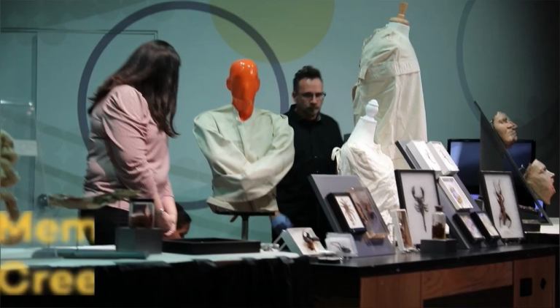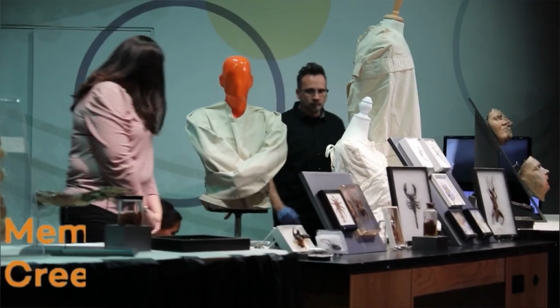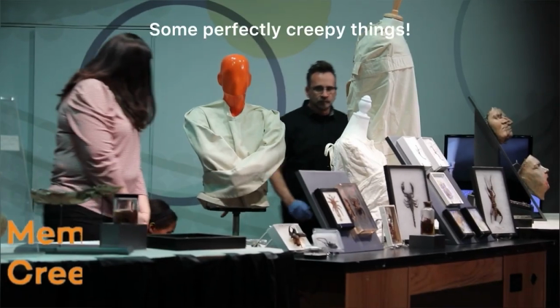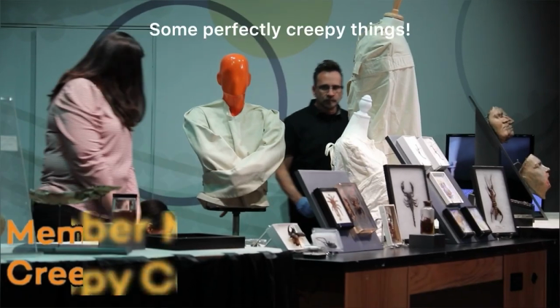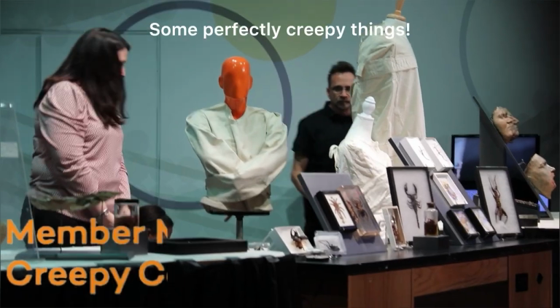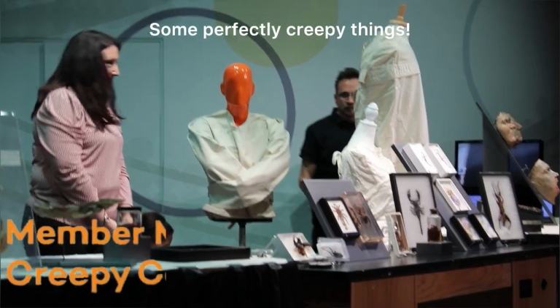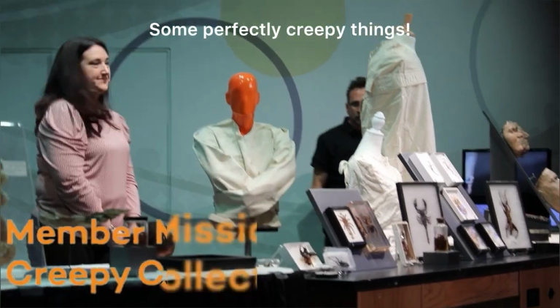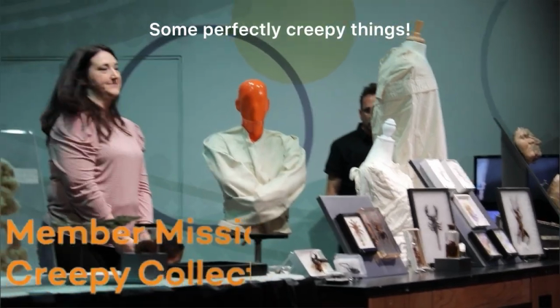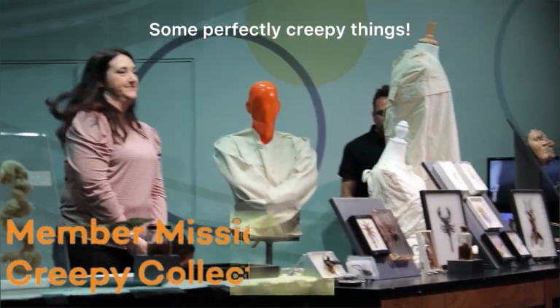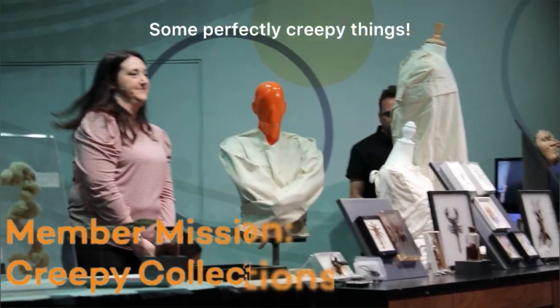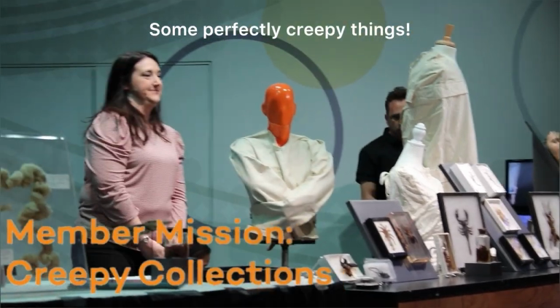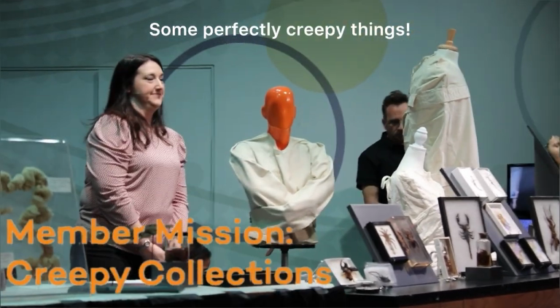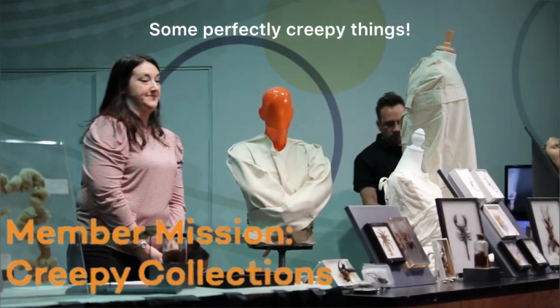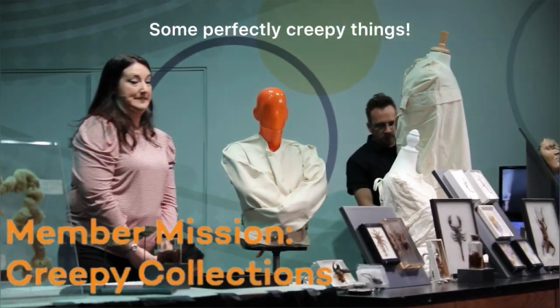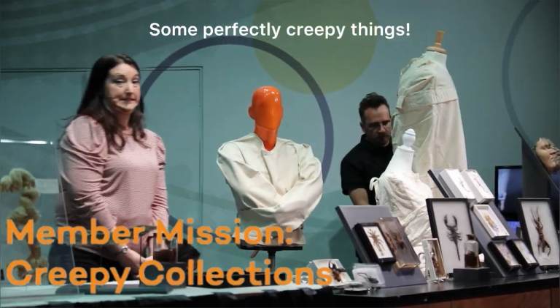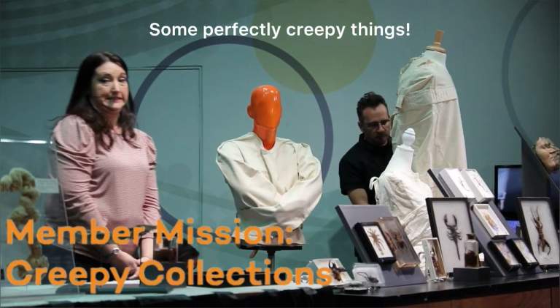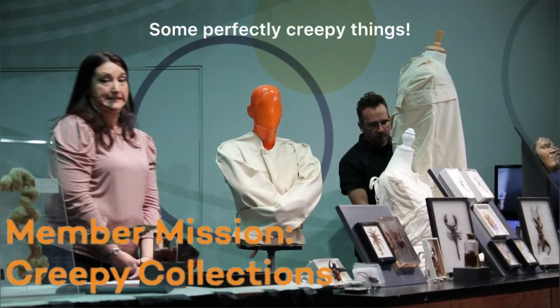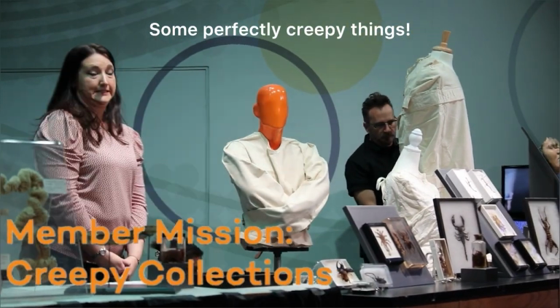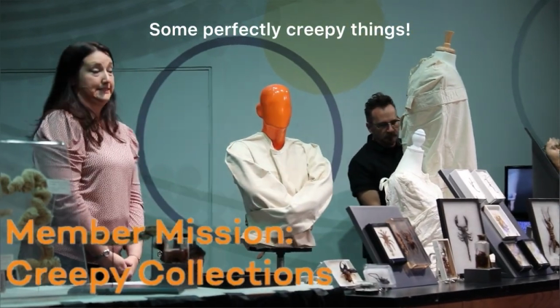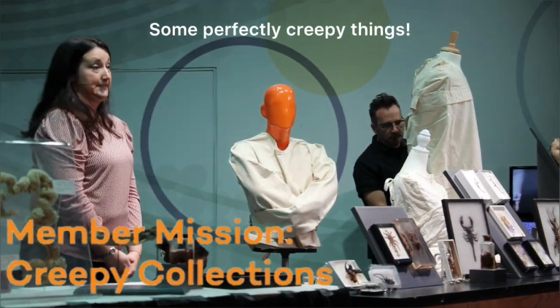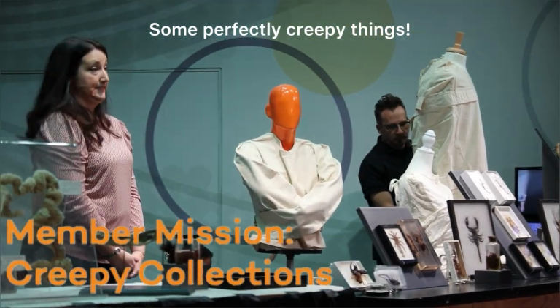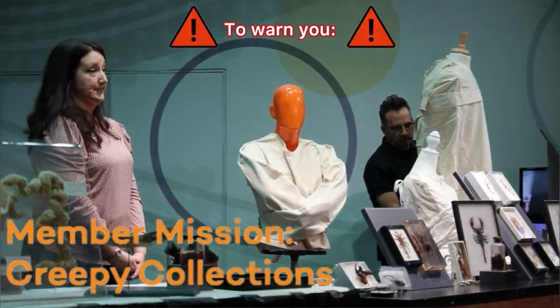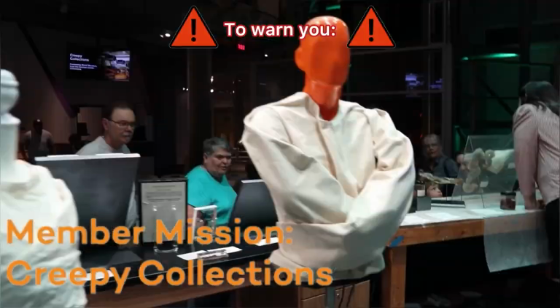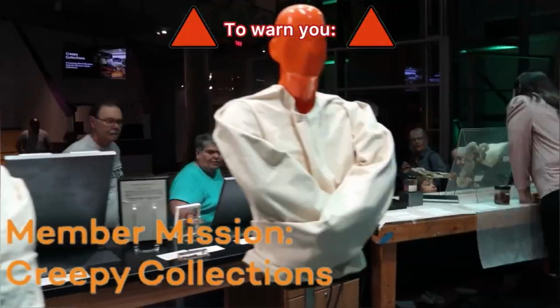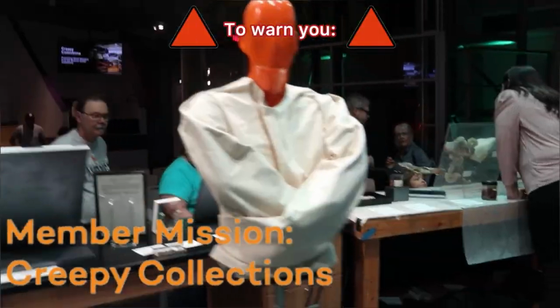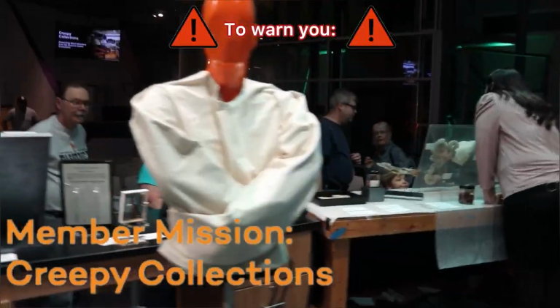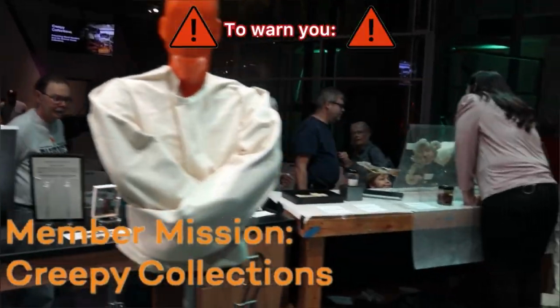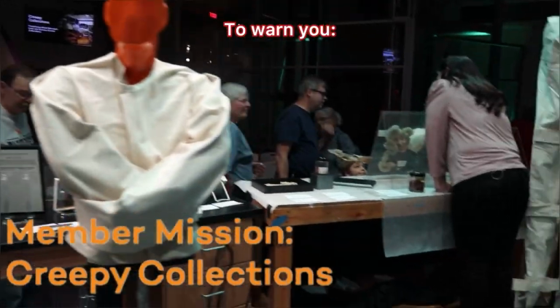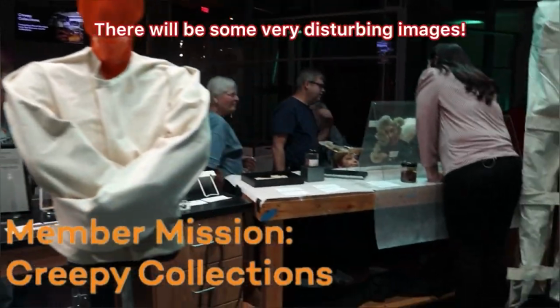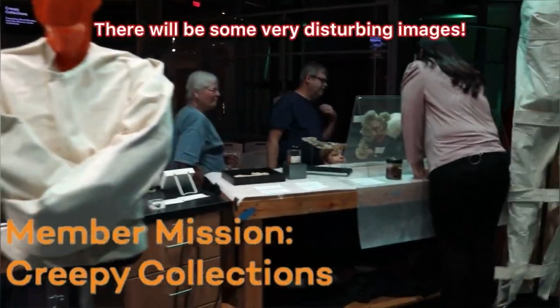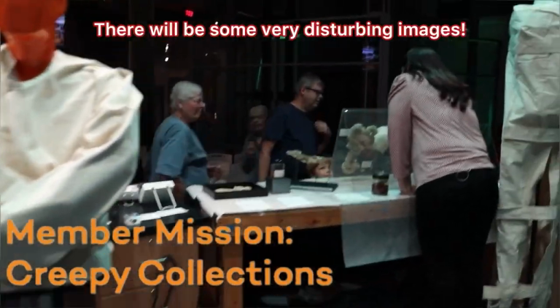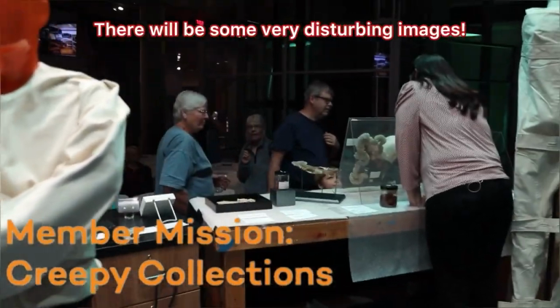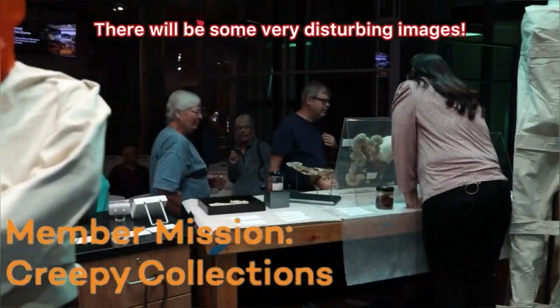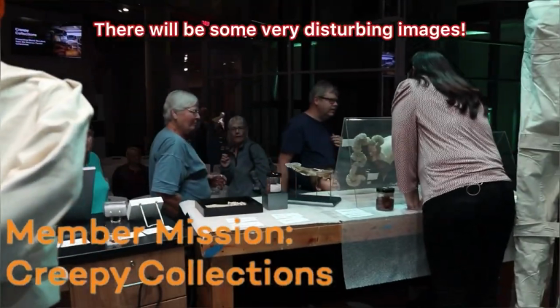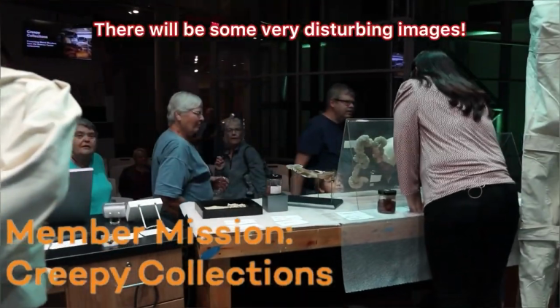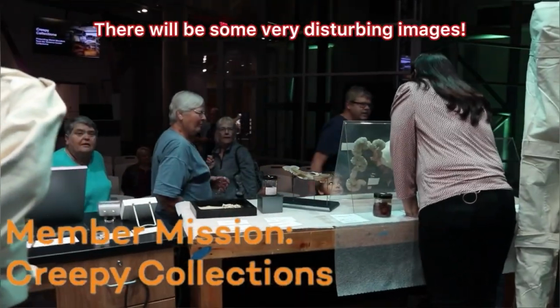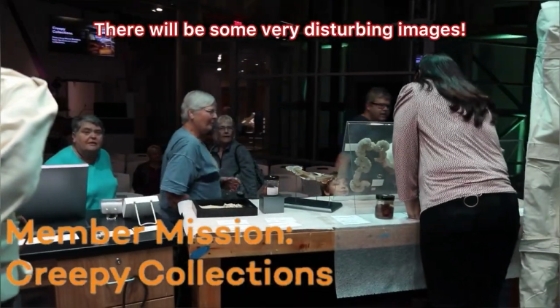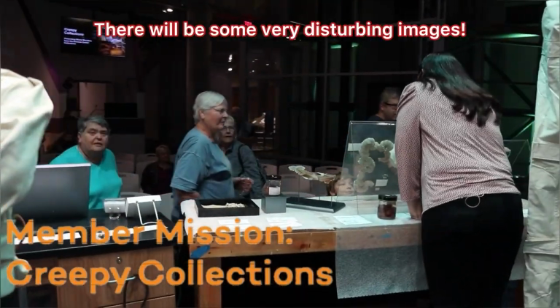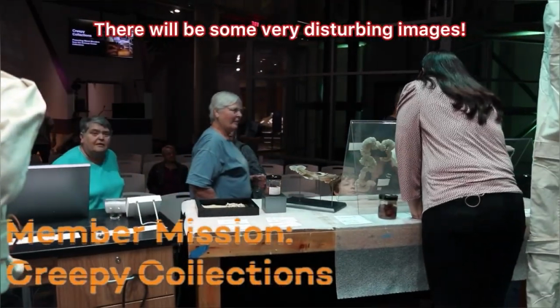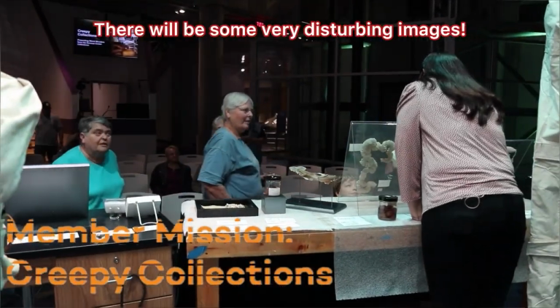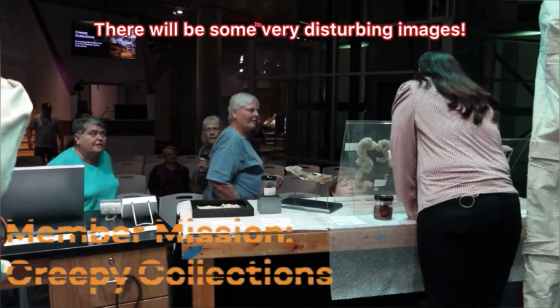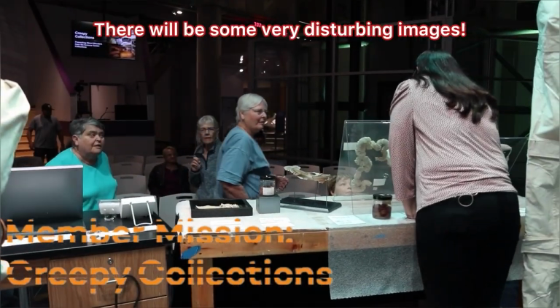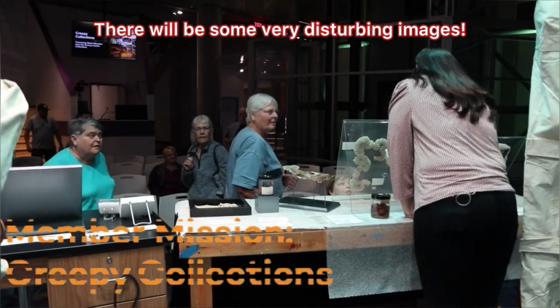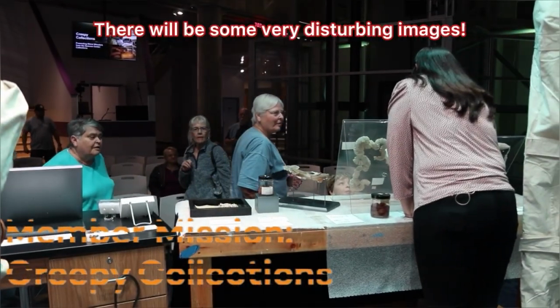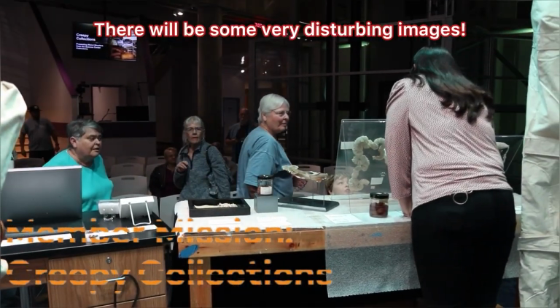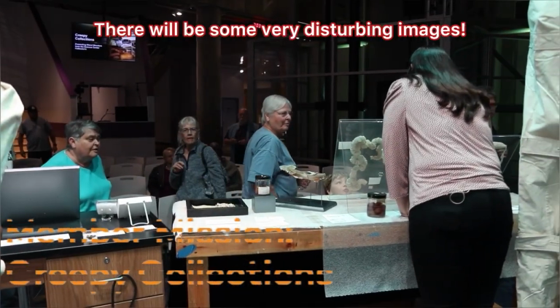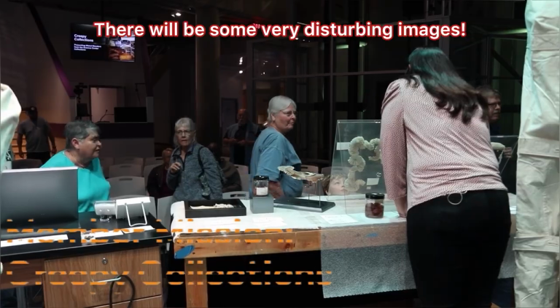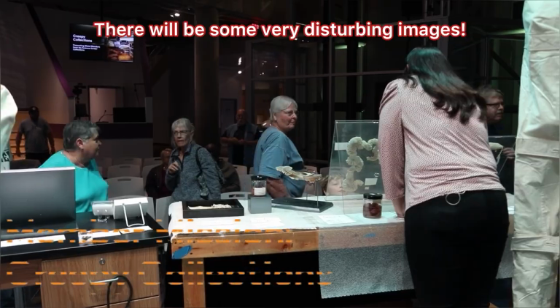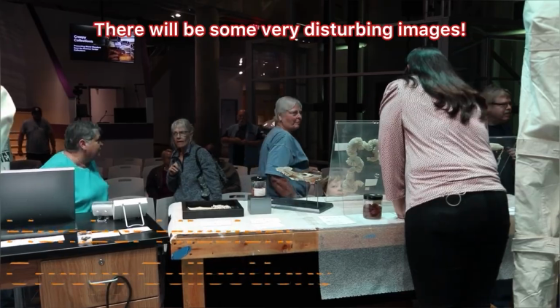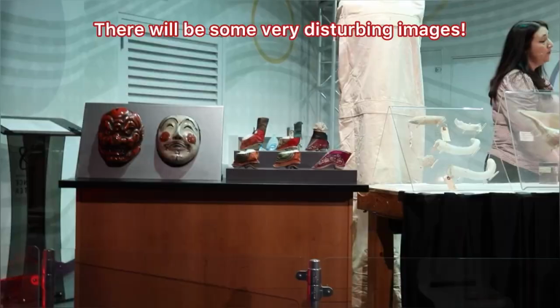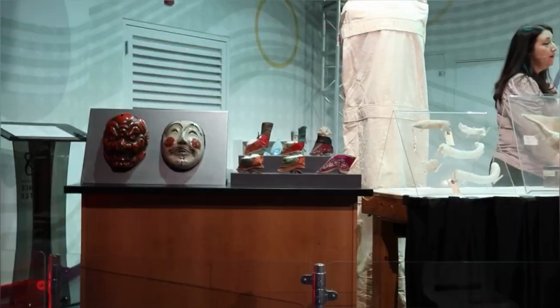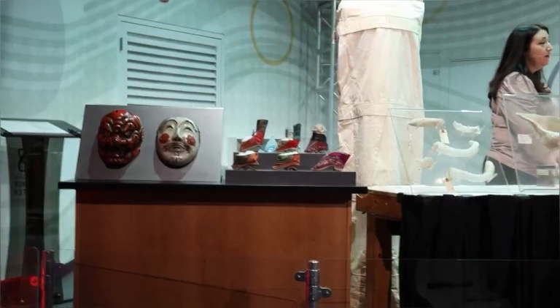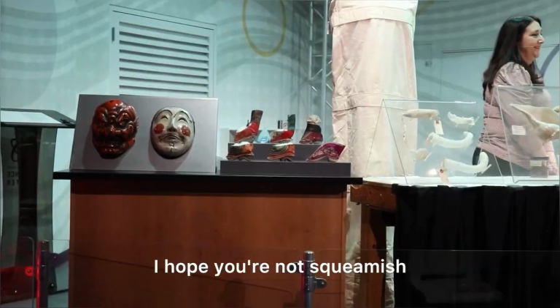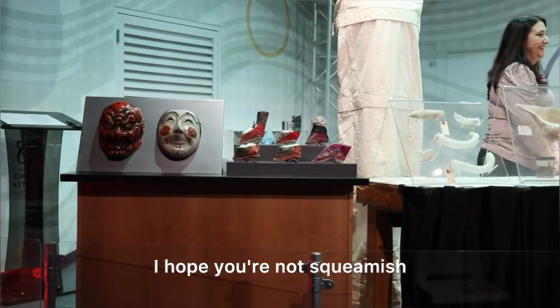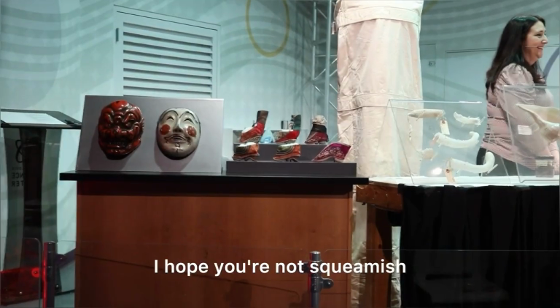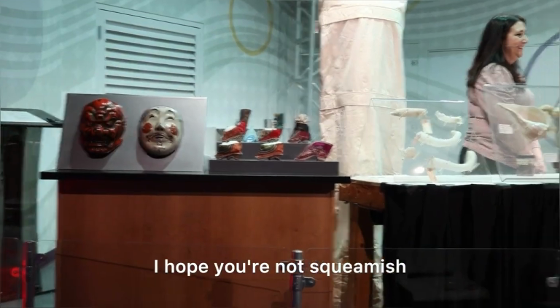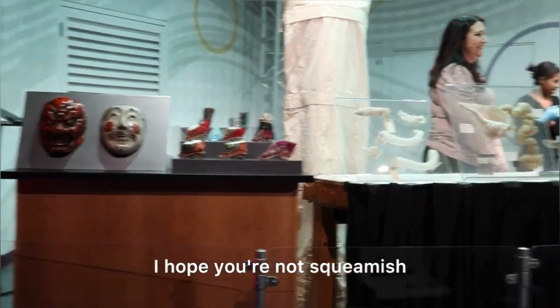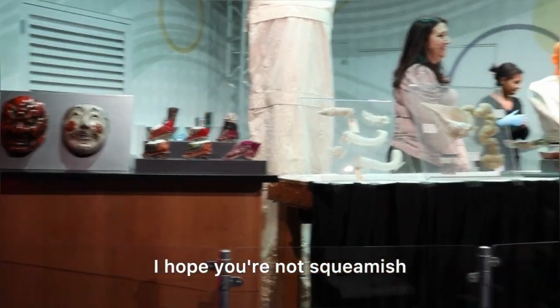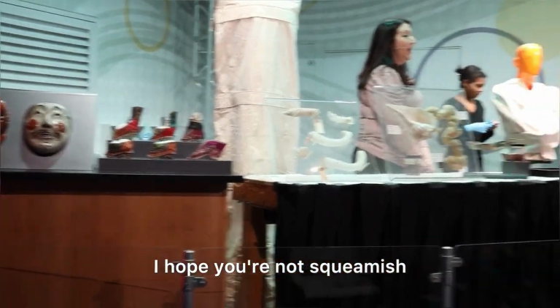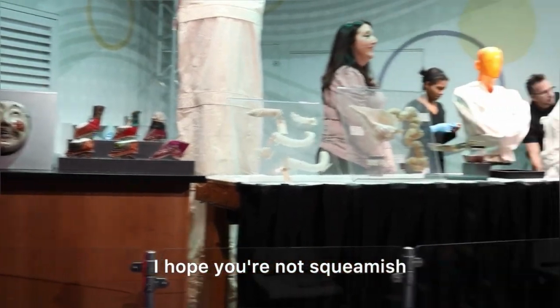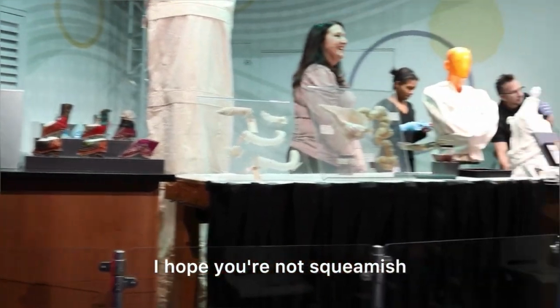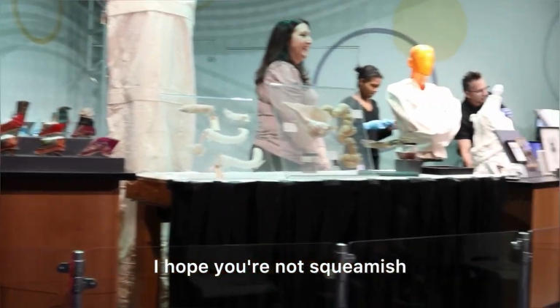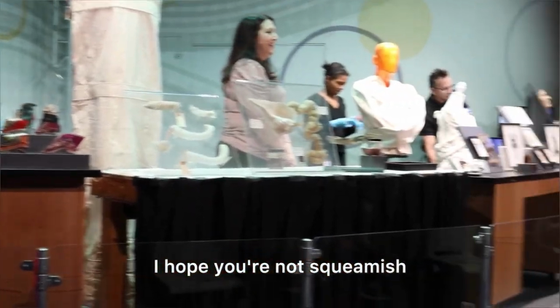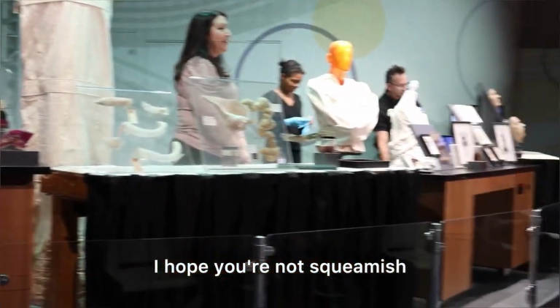Some perfectly creepy things to warn you. There will be some very disturbing images. I hope you're not squeamish.